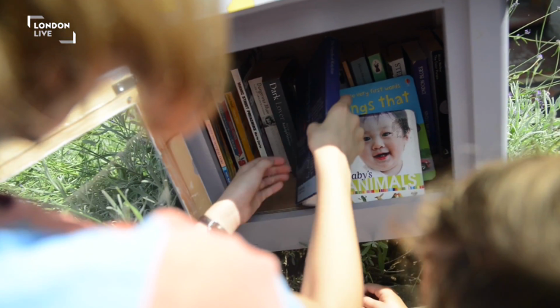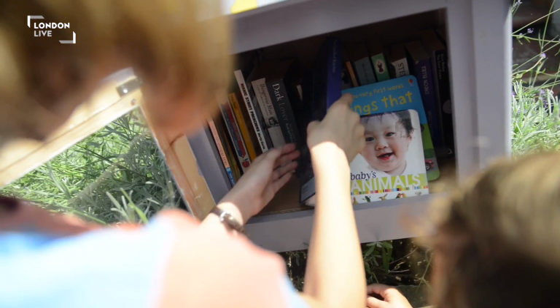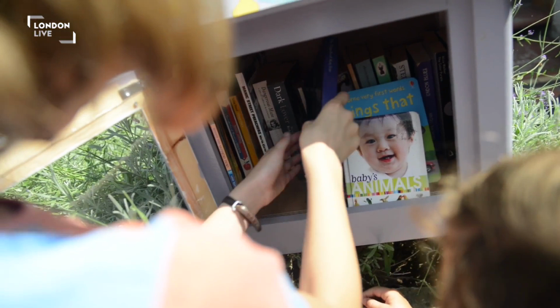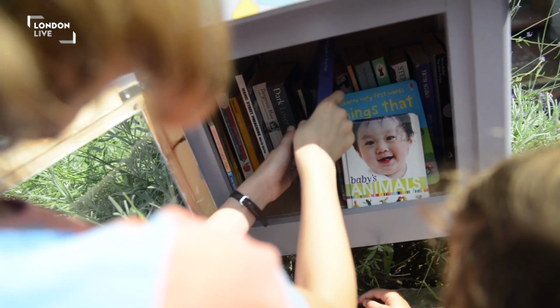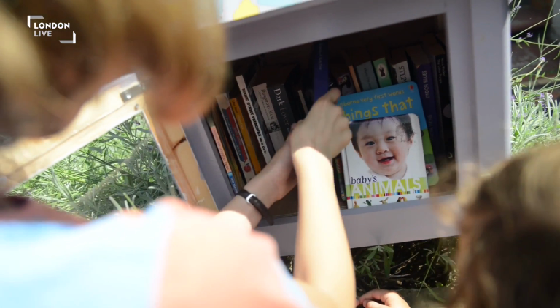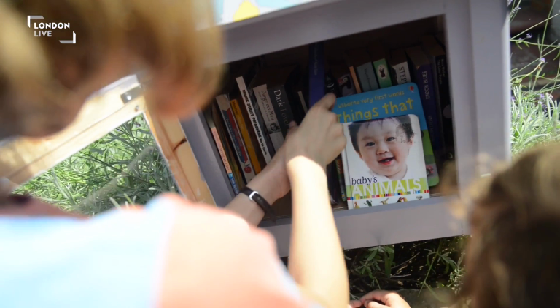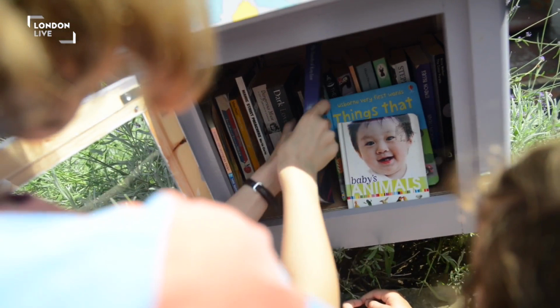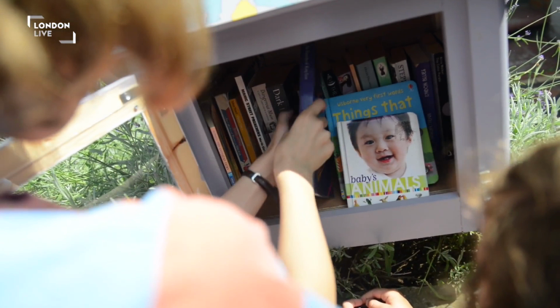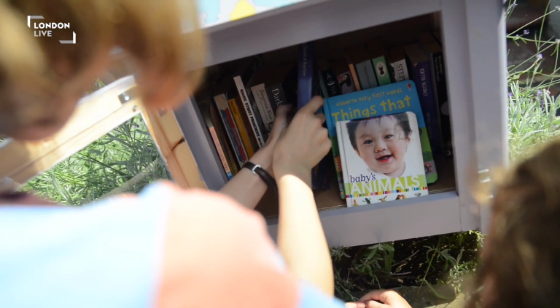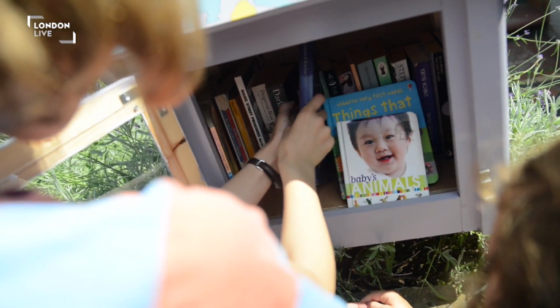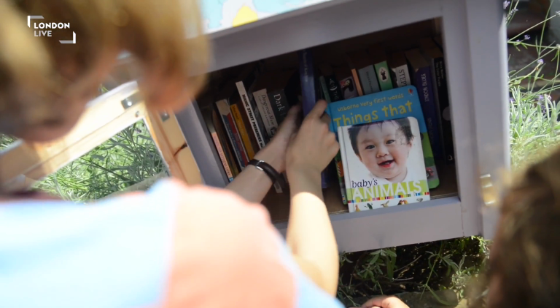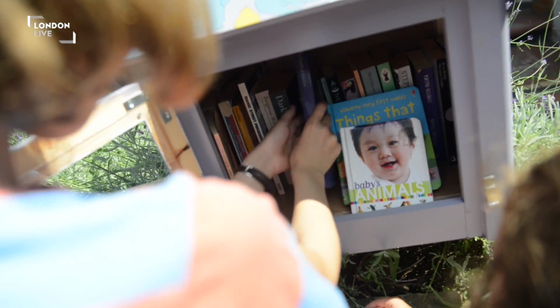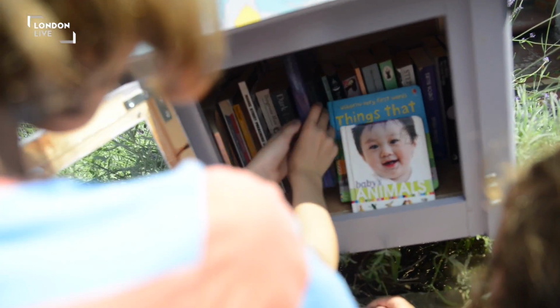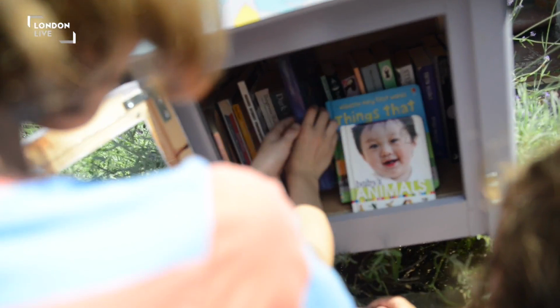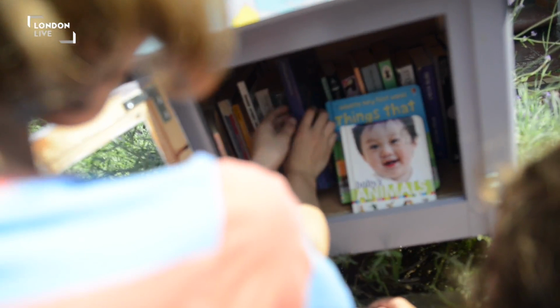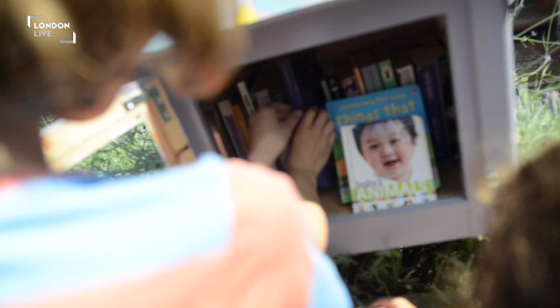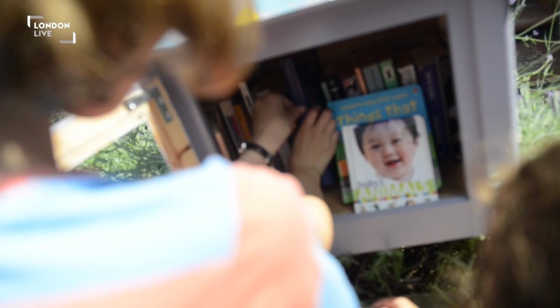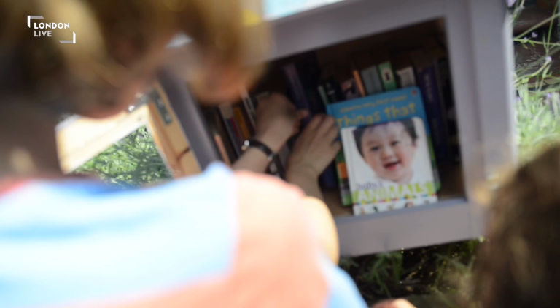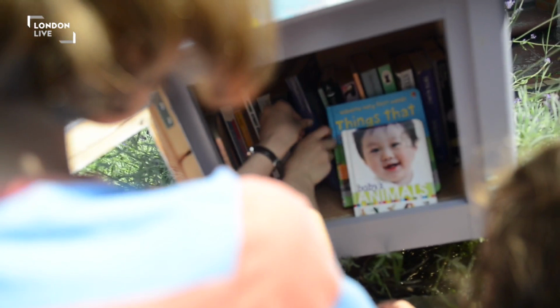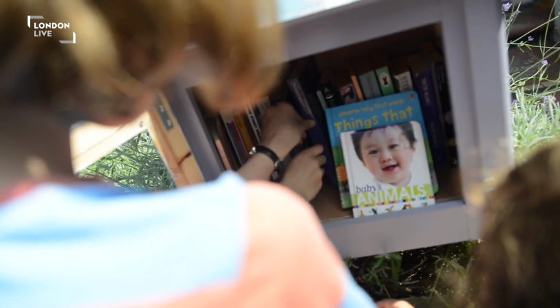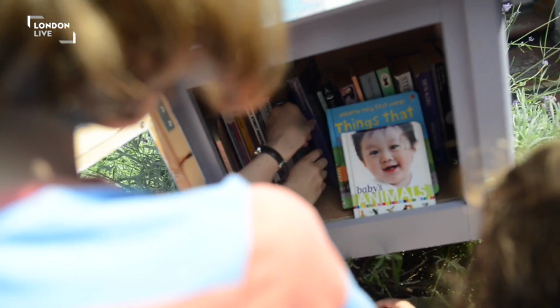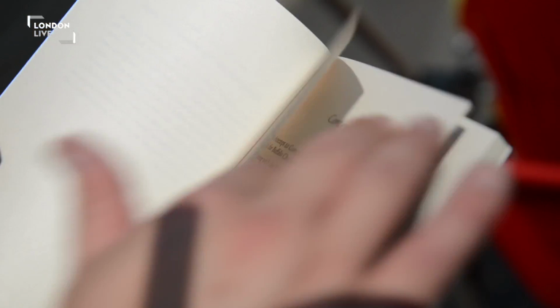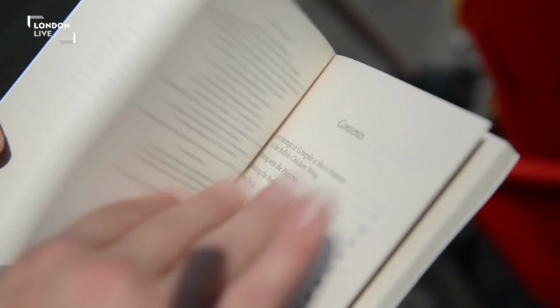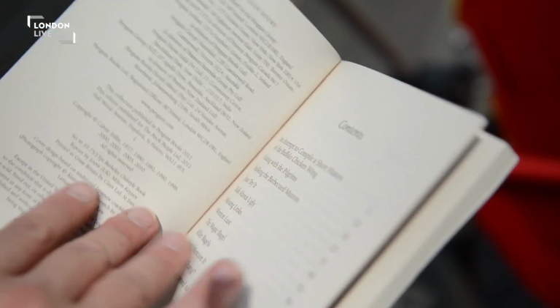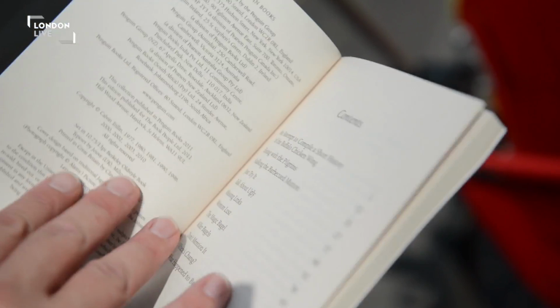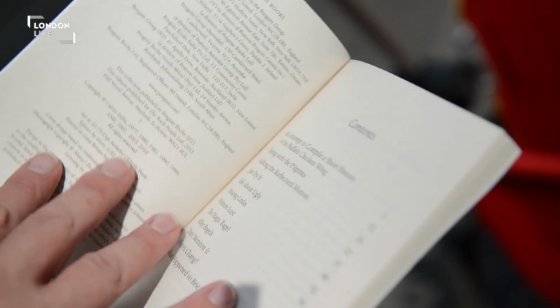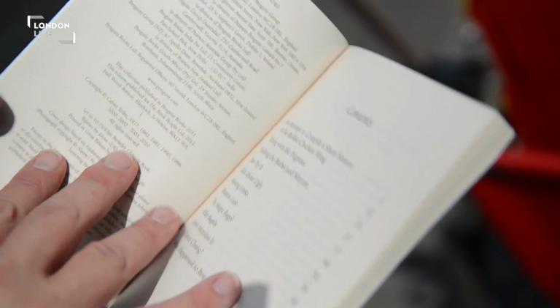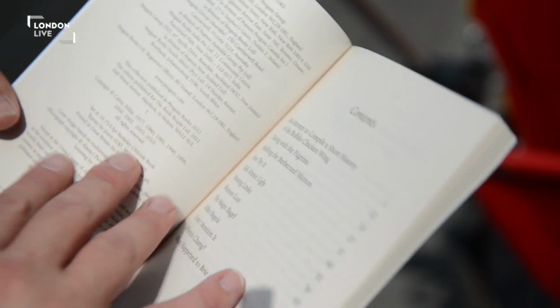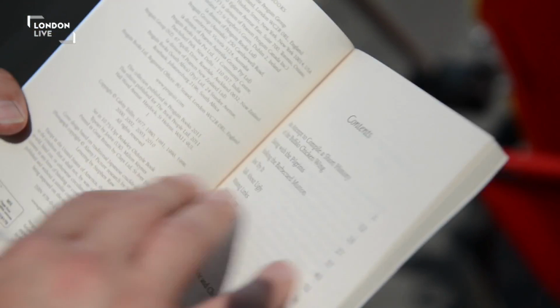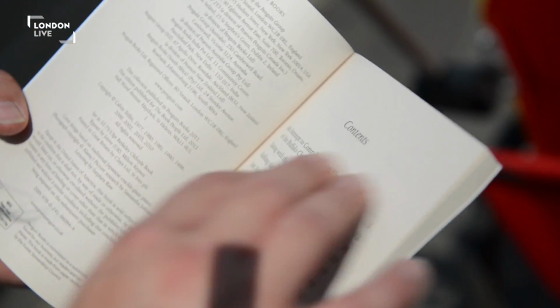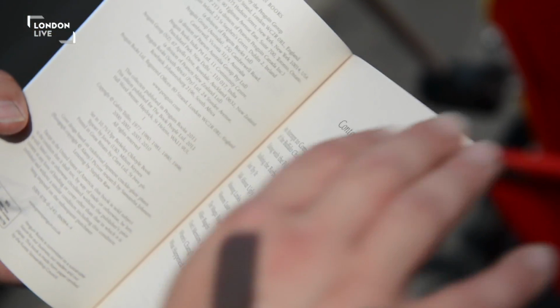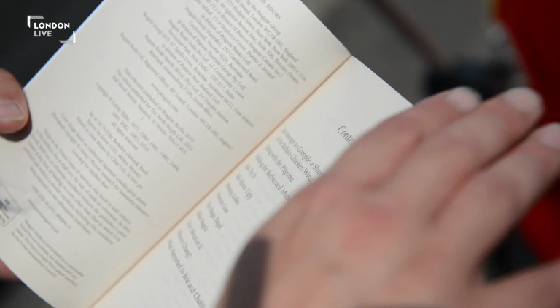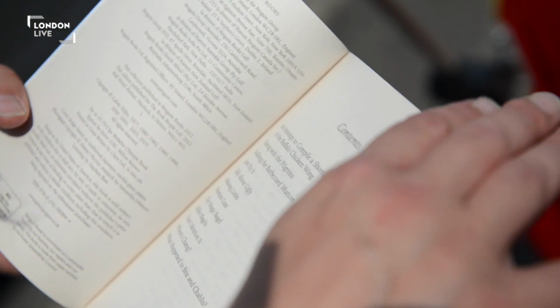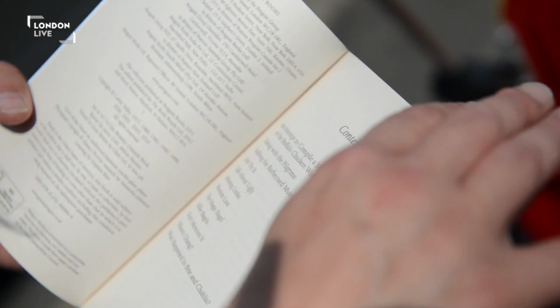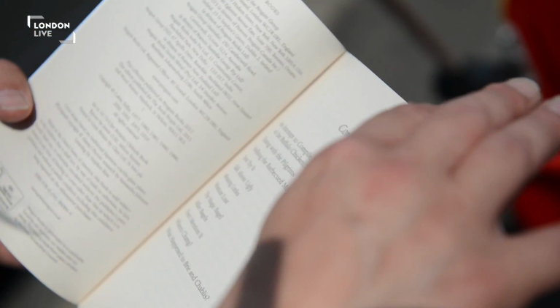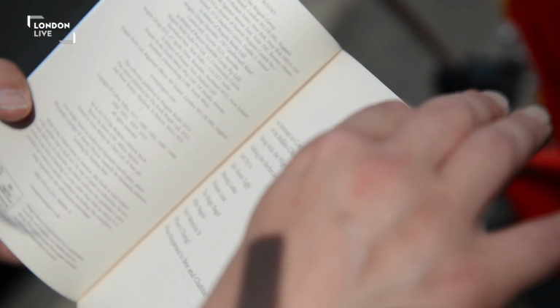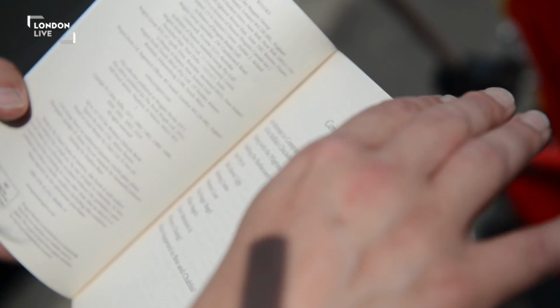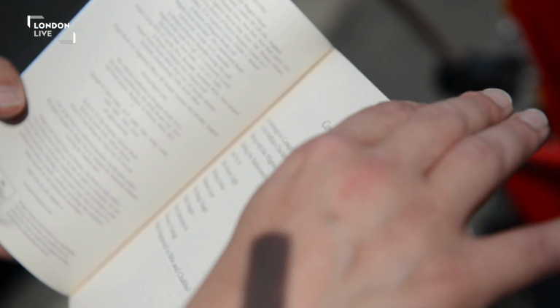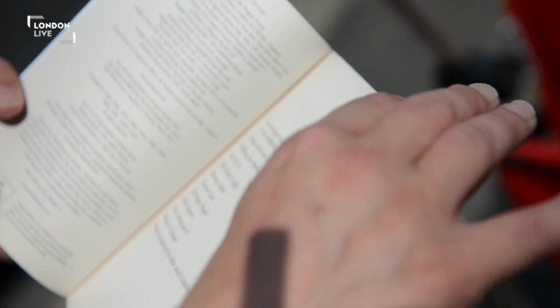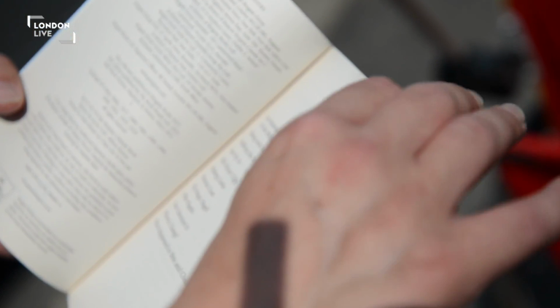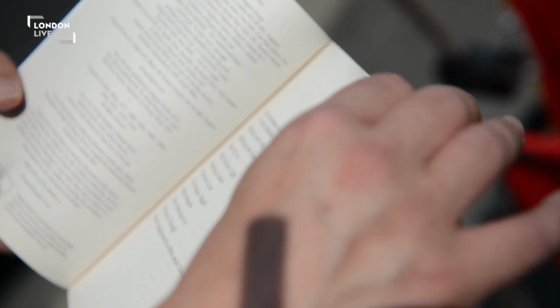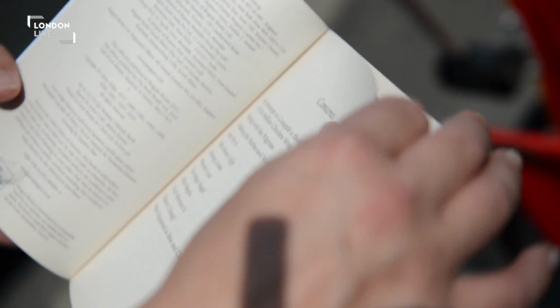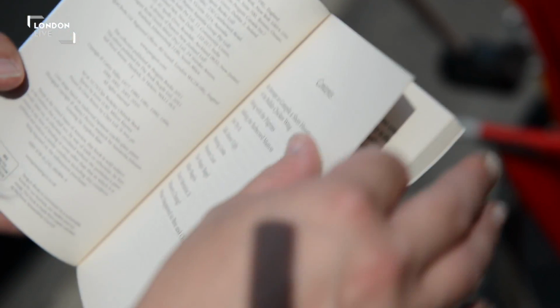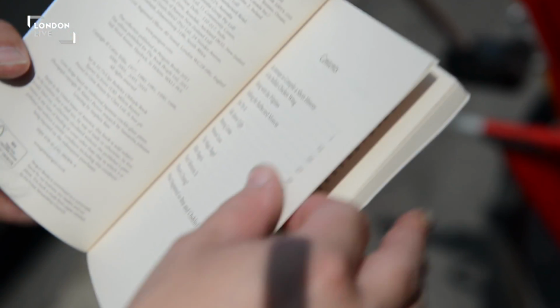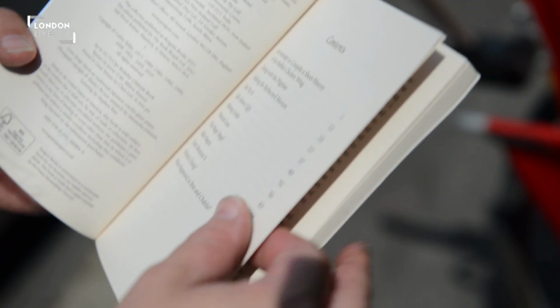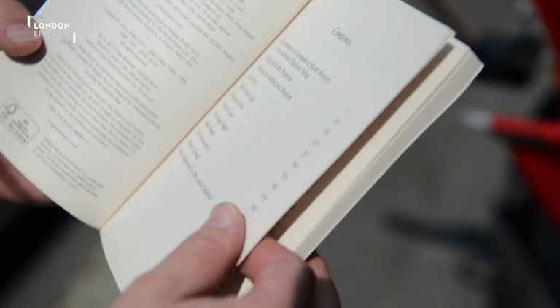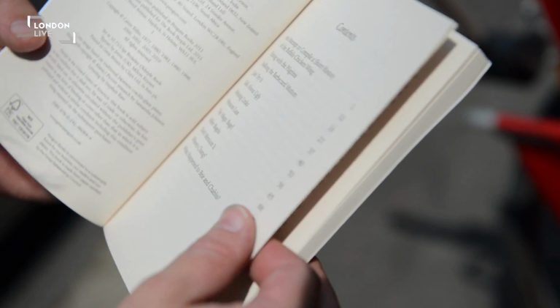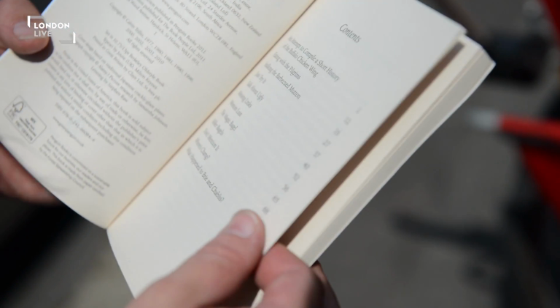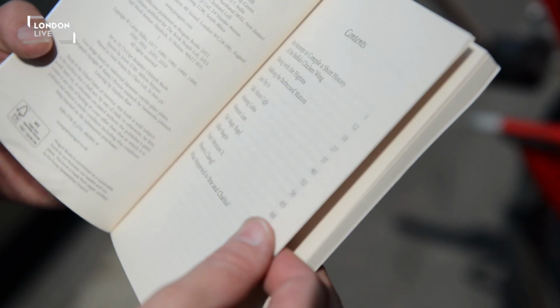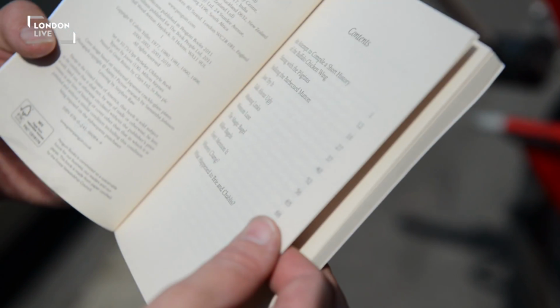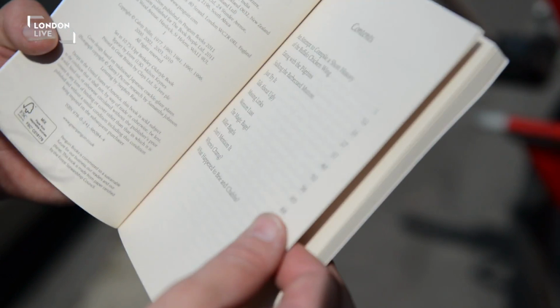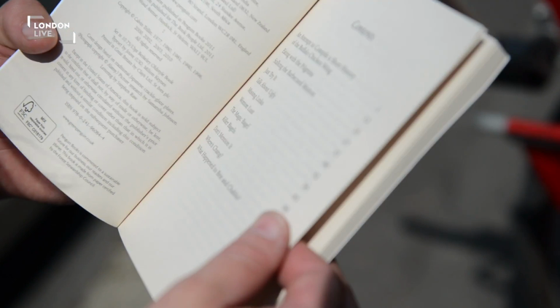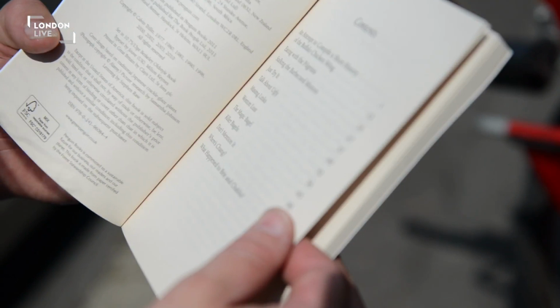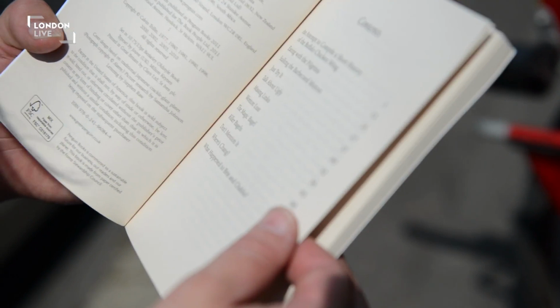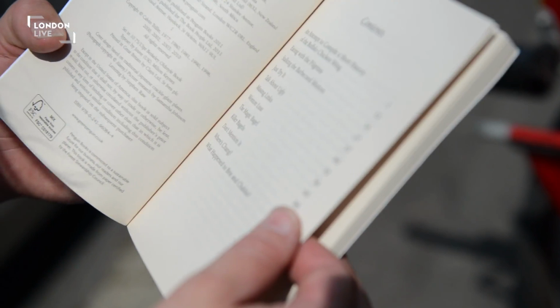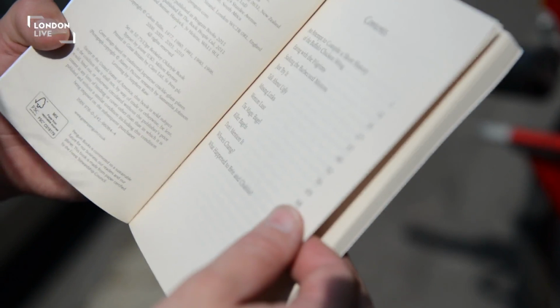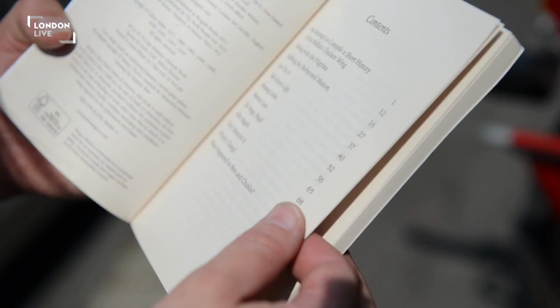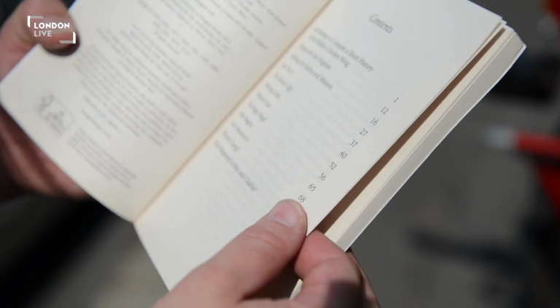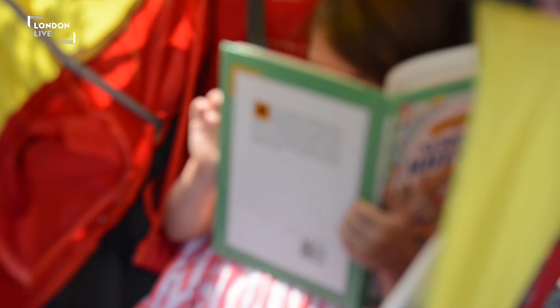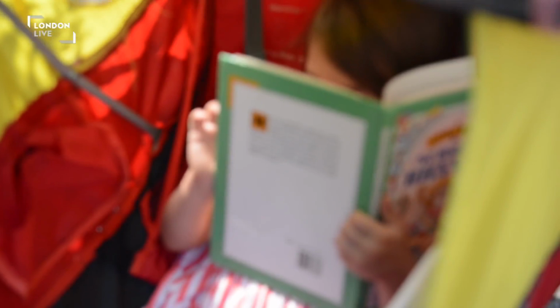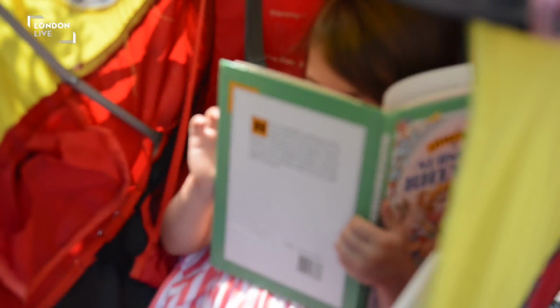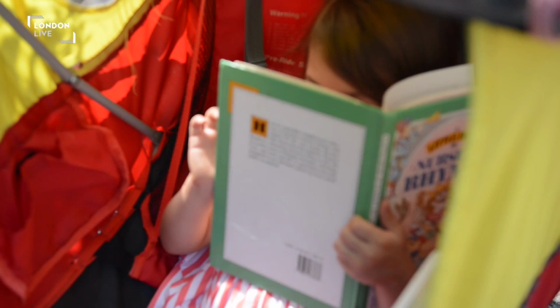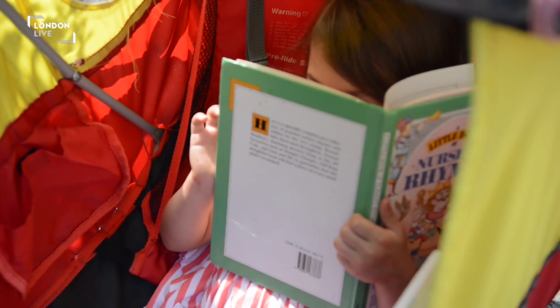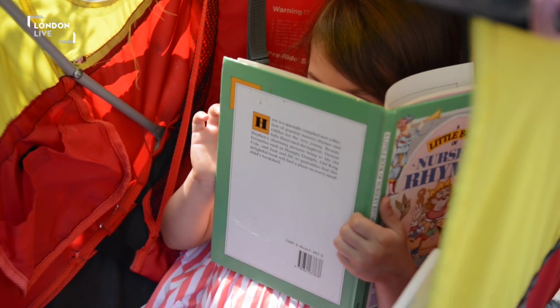Being able to hold a tangible book, turn the pages, see the pictures — there's something really unique and special about that.